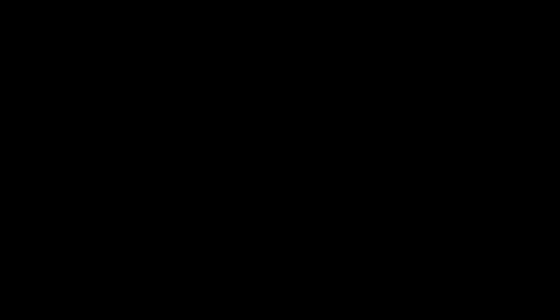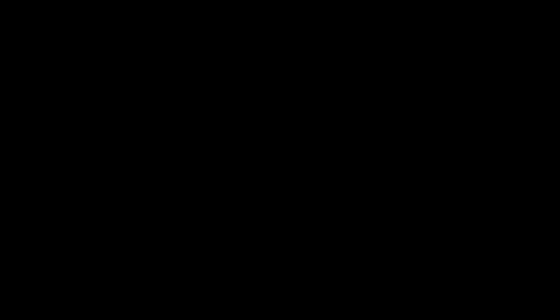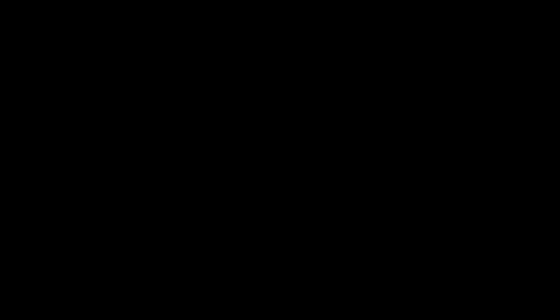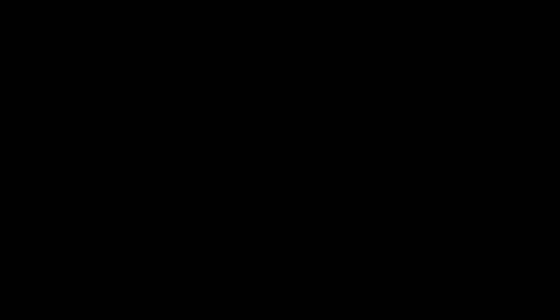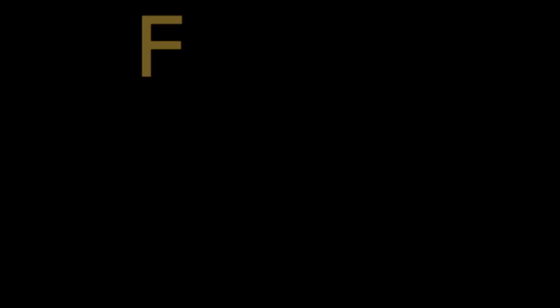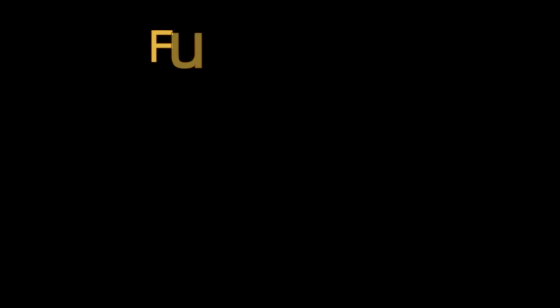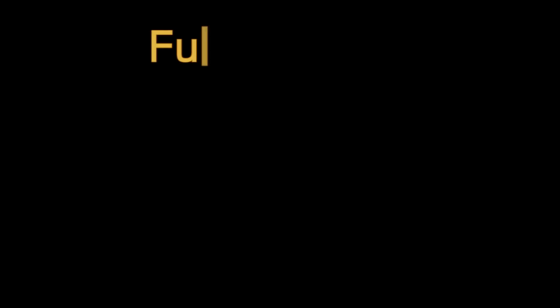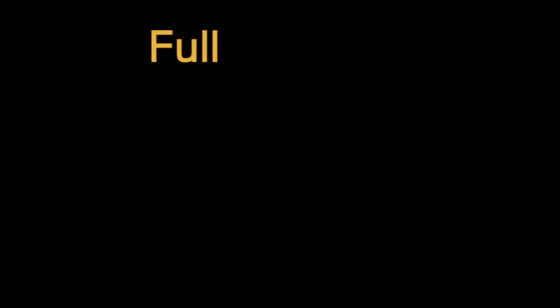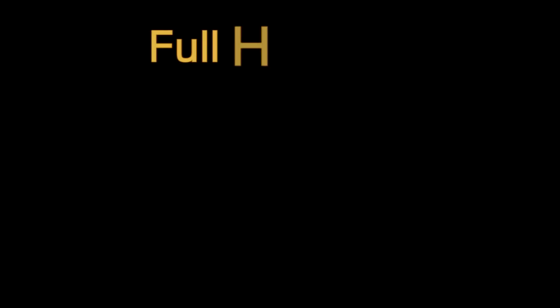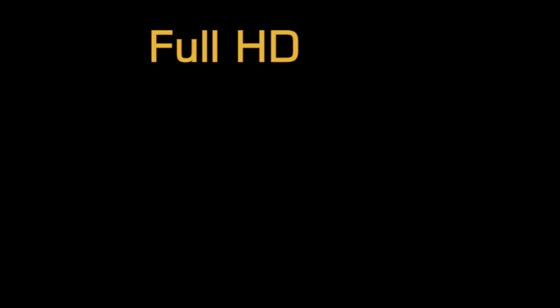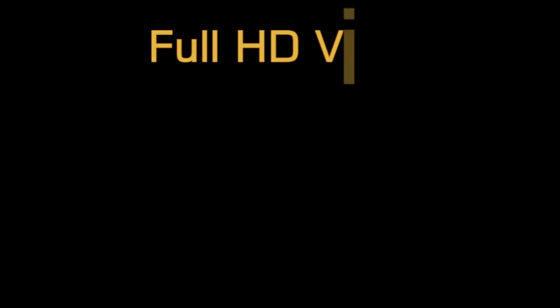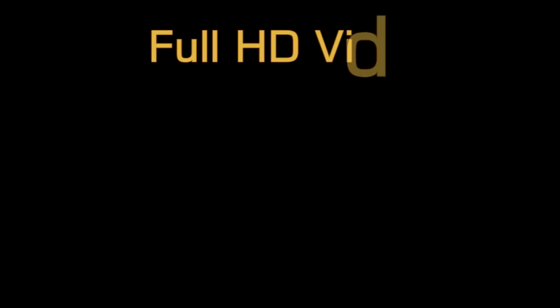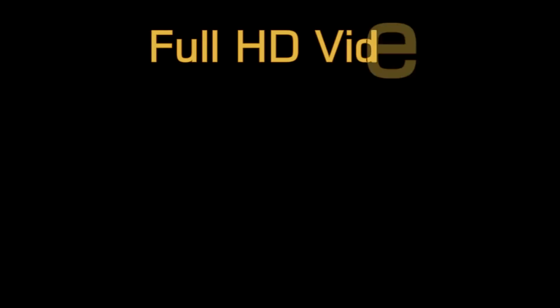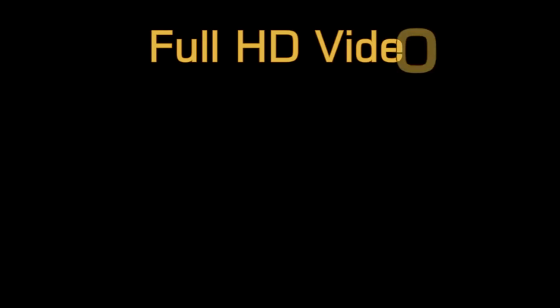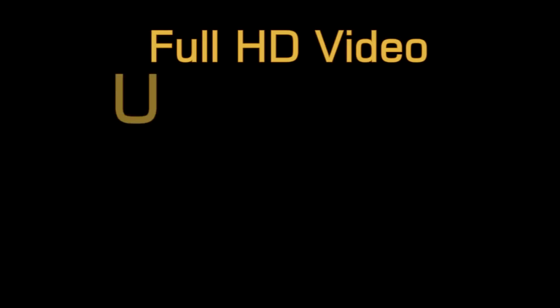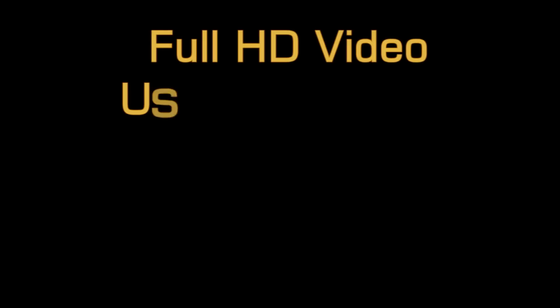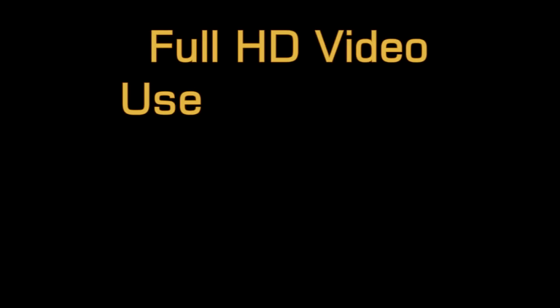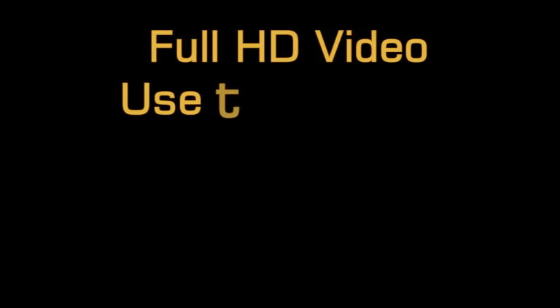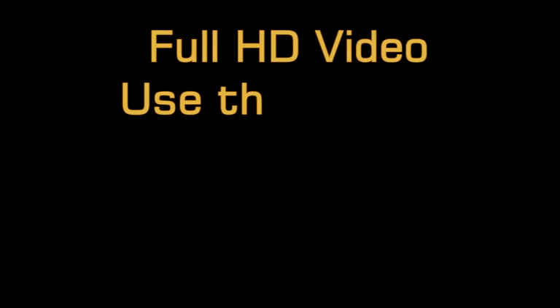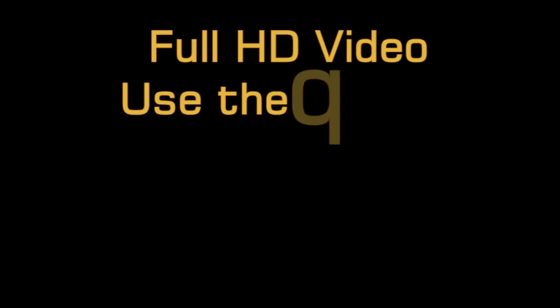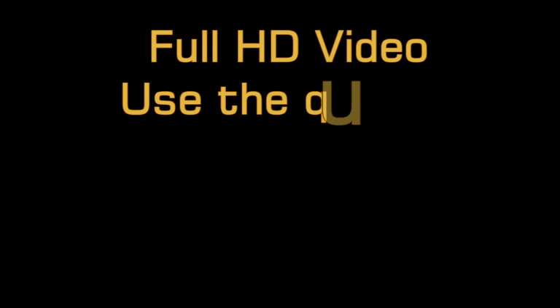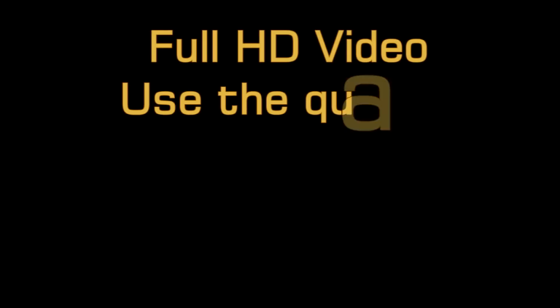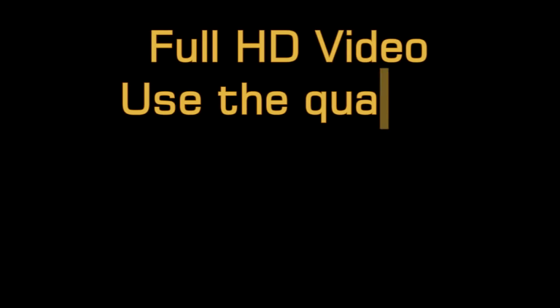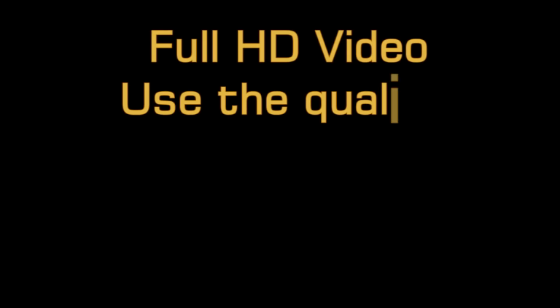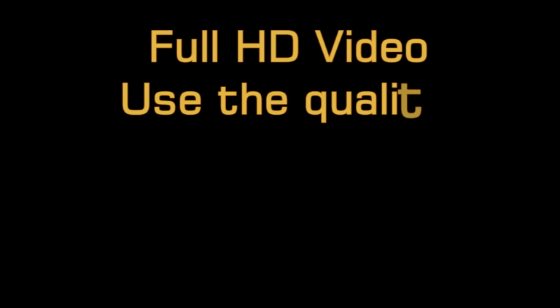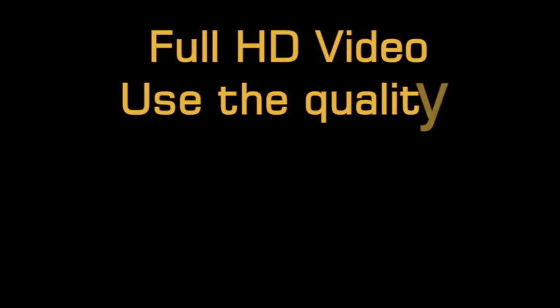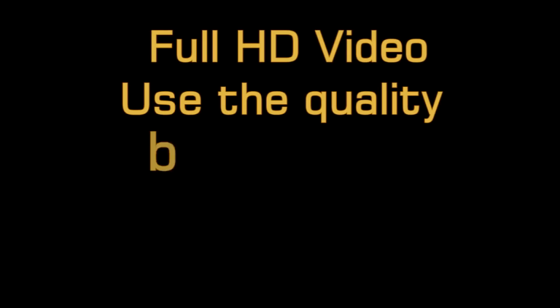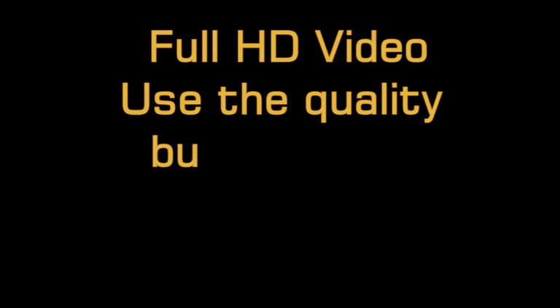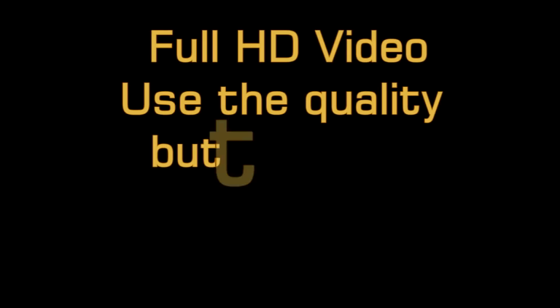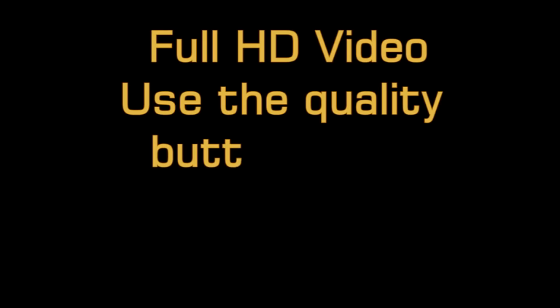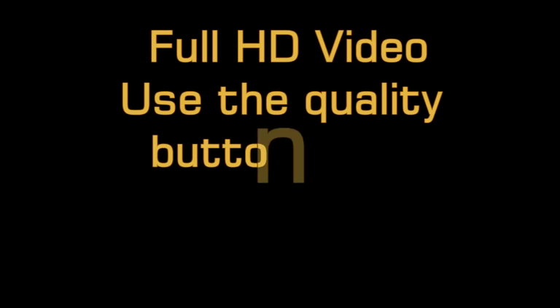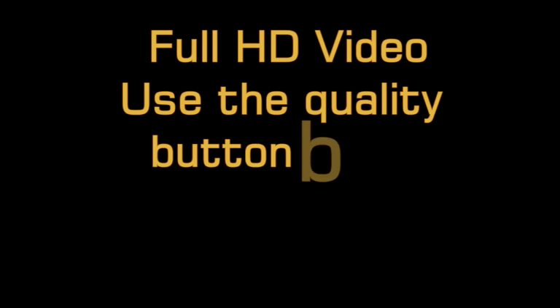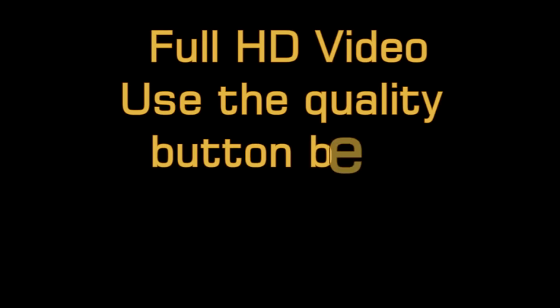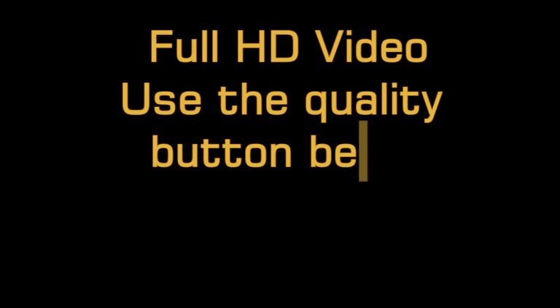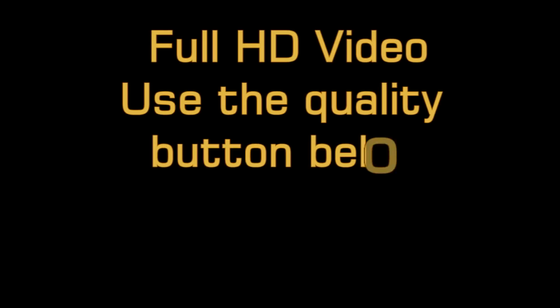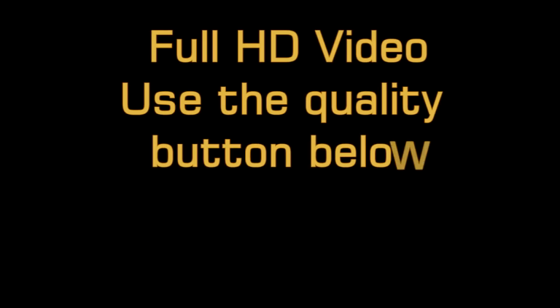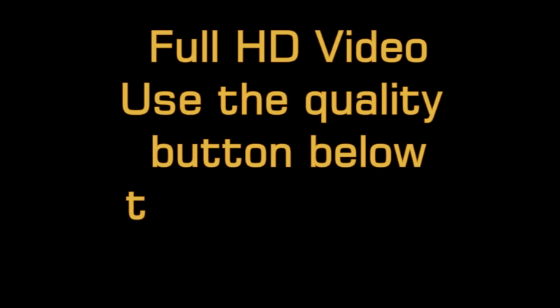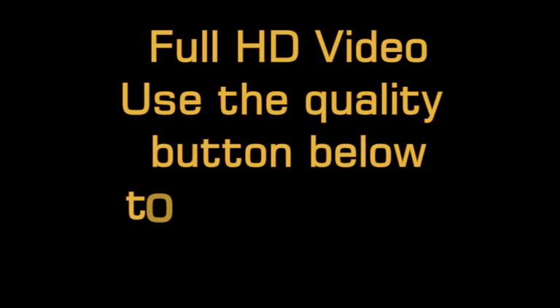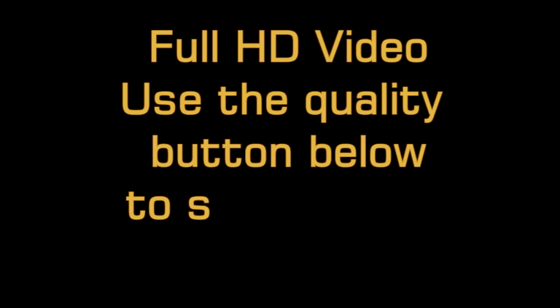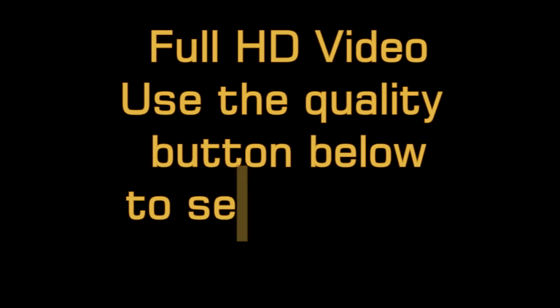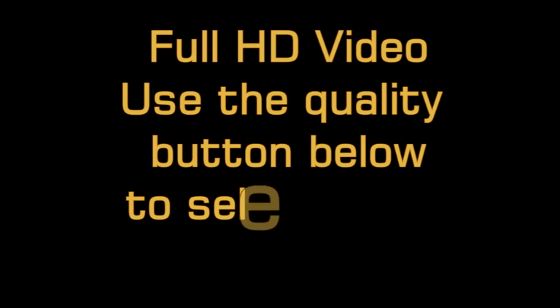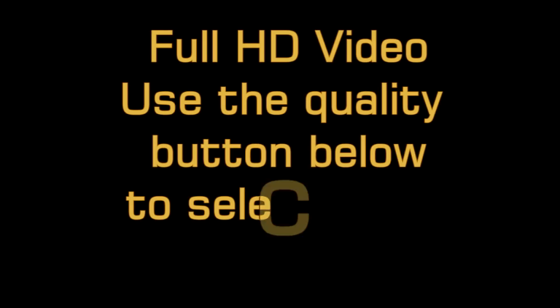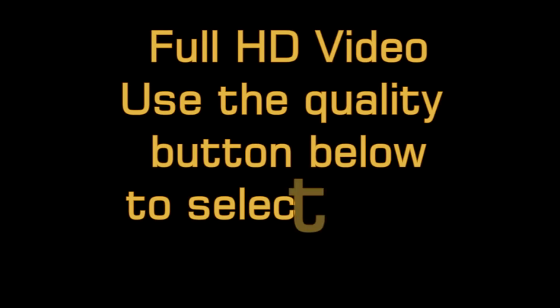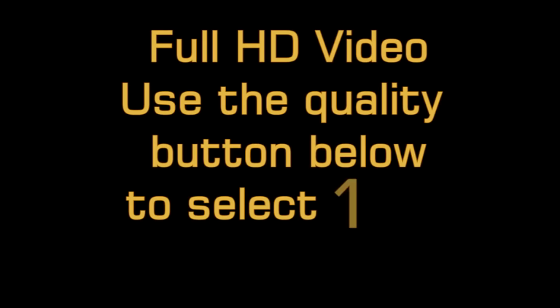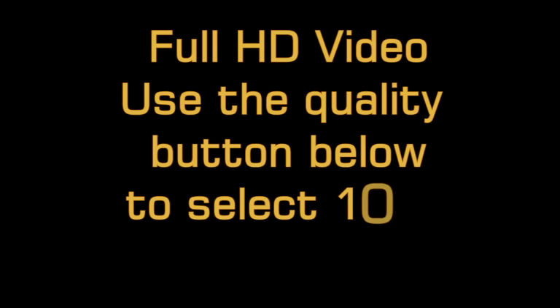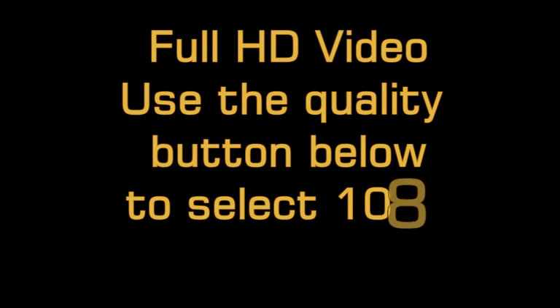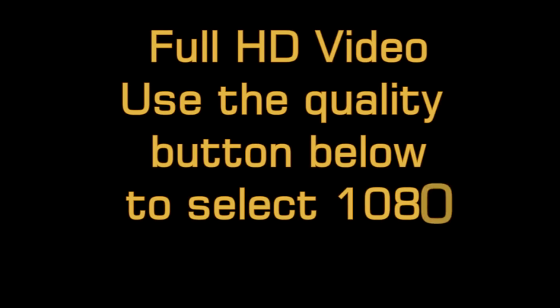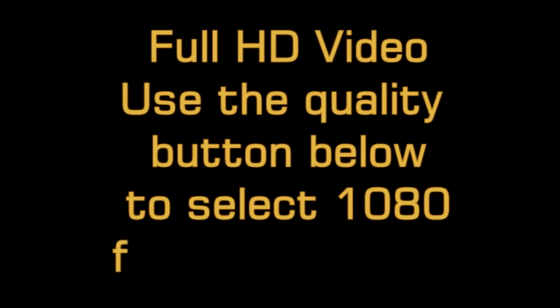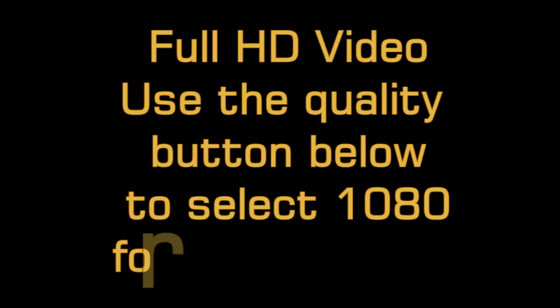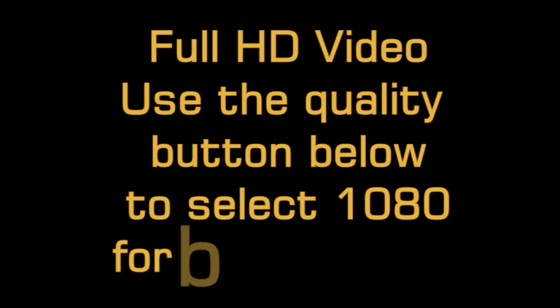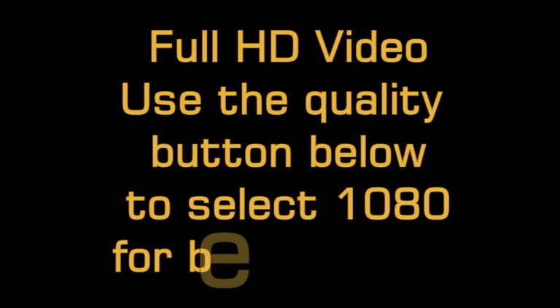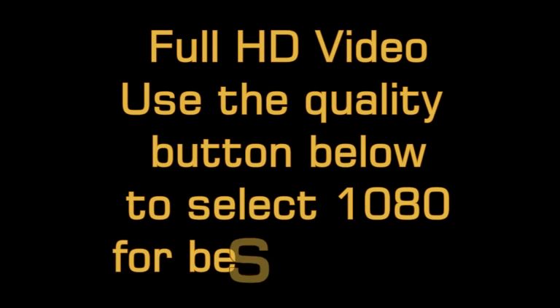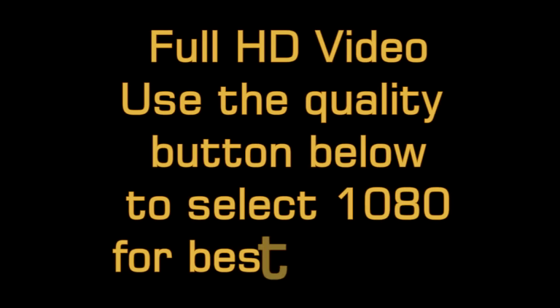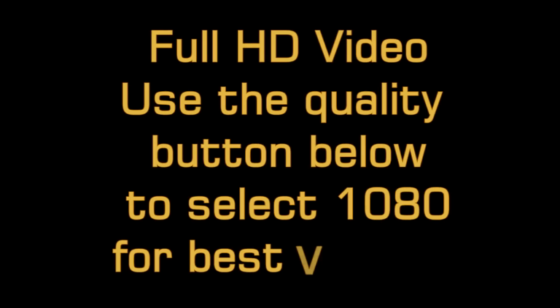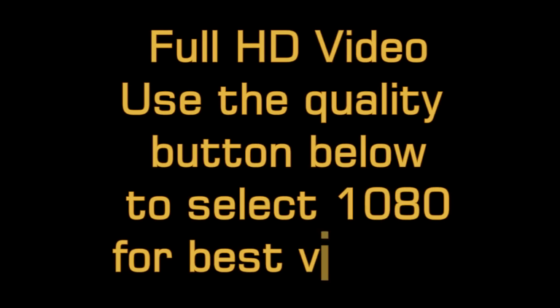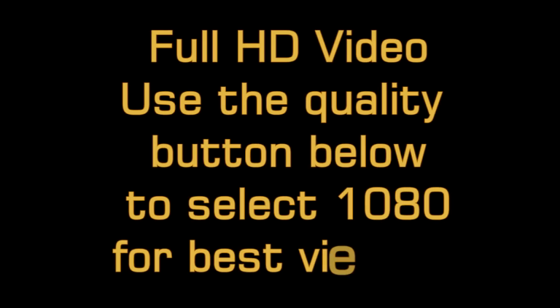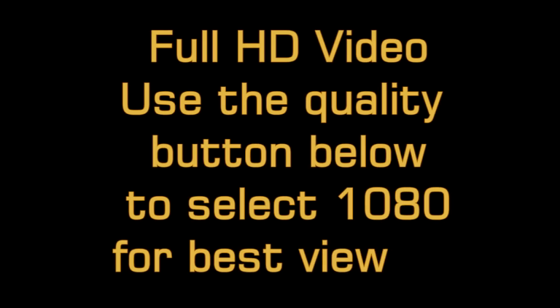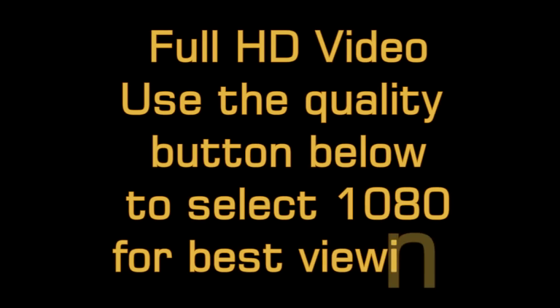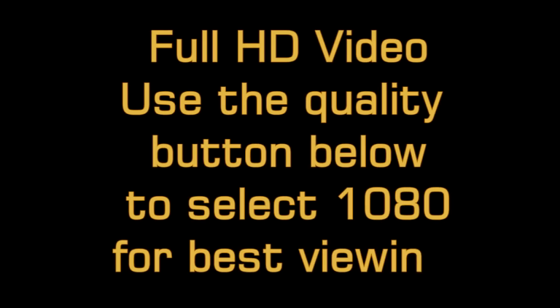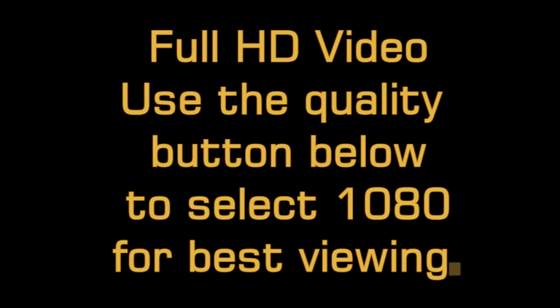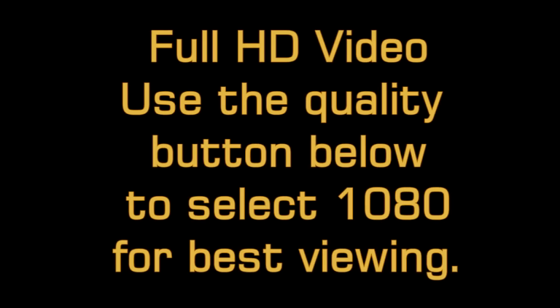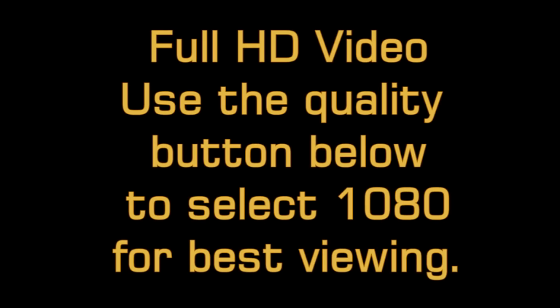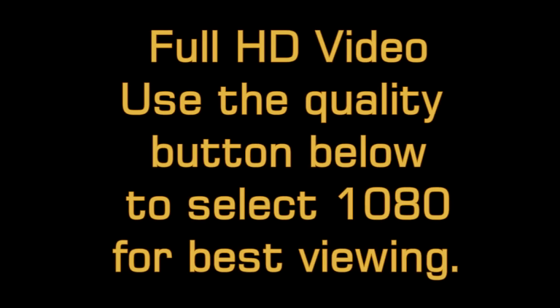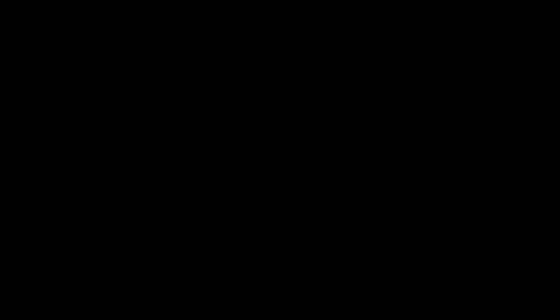Hello YouTubers, thanks for coming back and welcome to my latest build video. This time around, I decided to build a quadcopter as you can see.